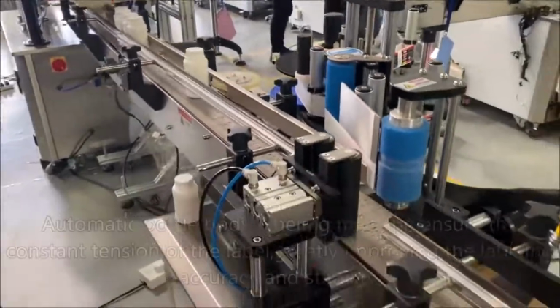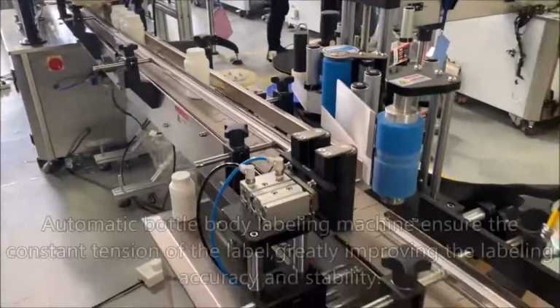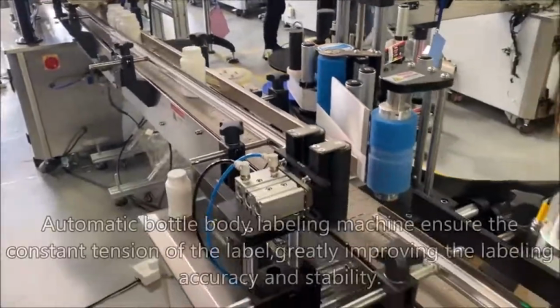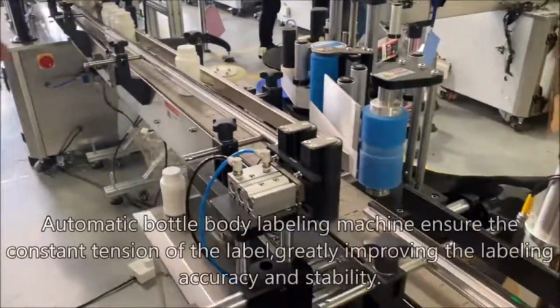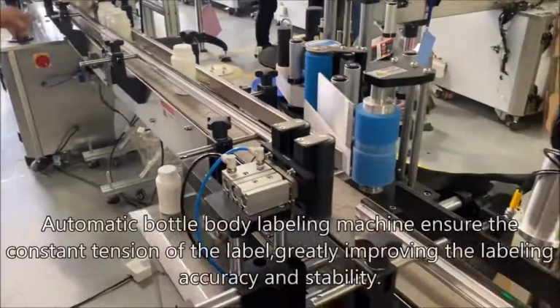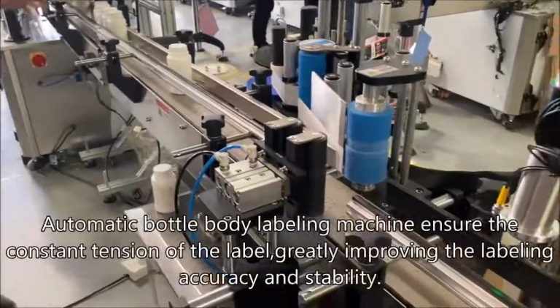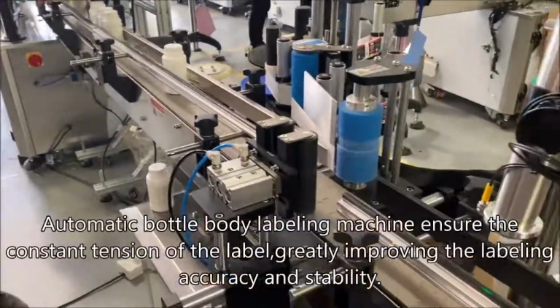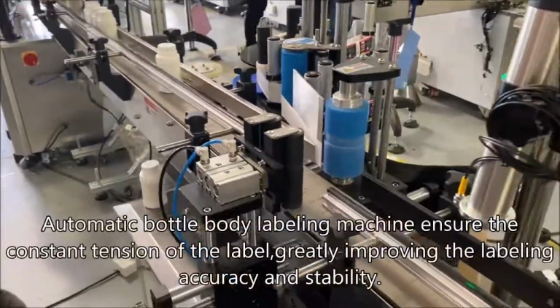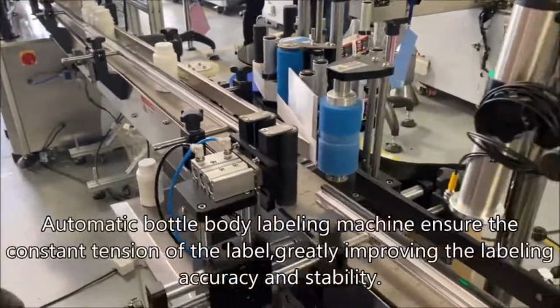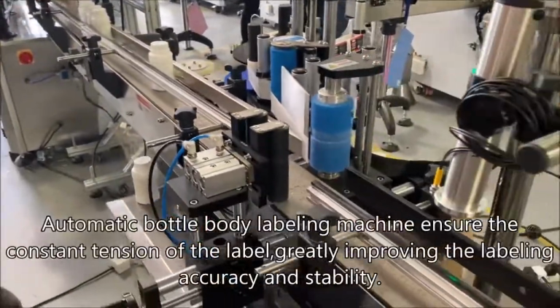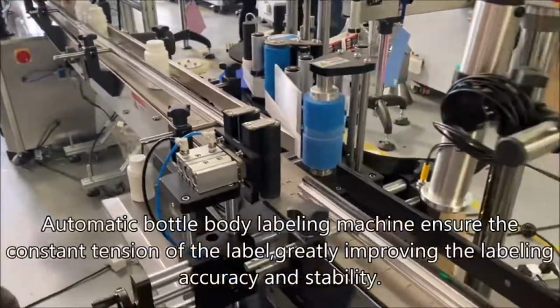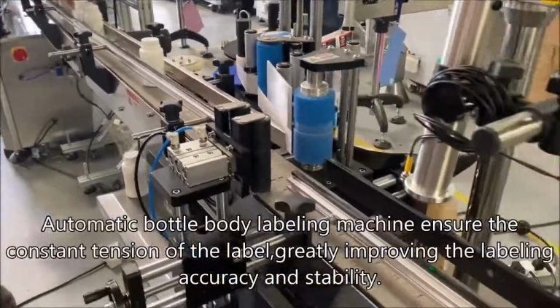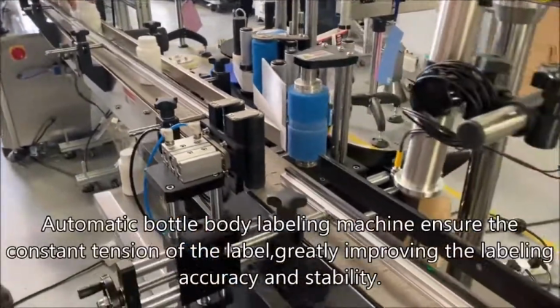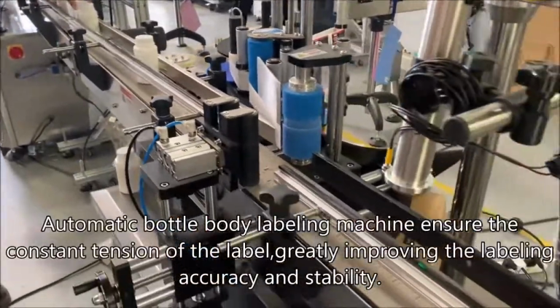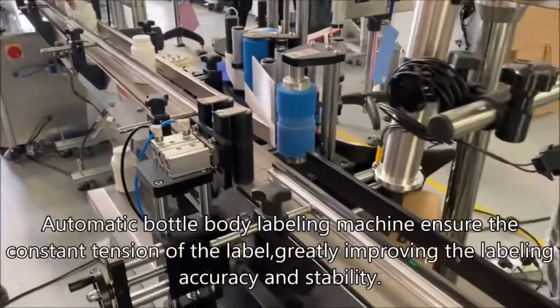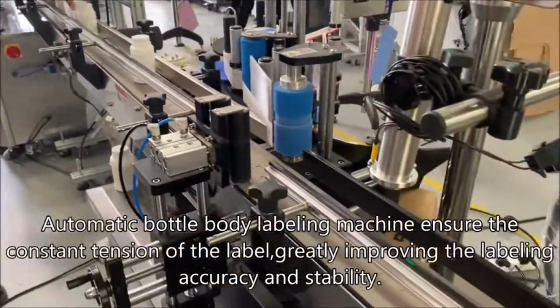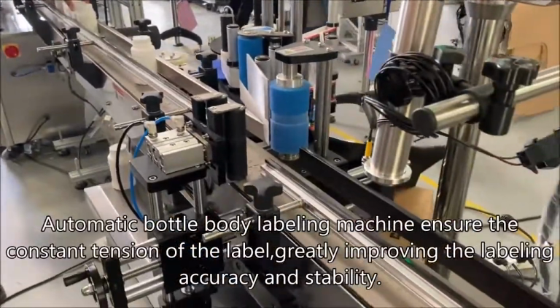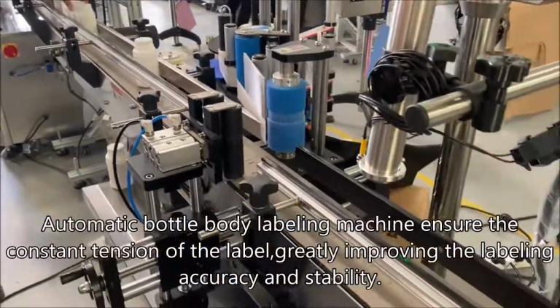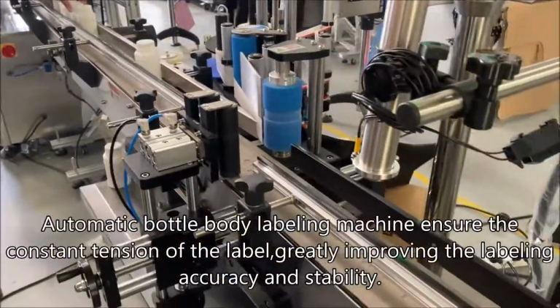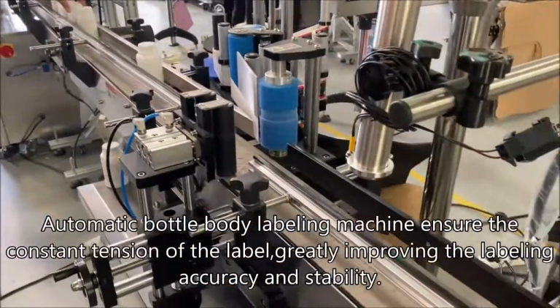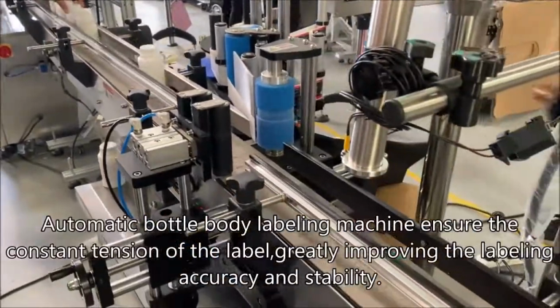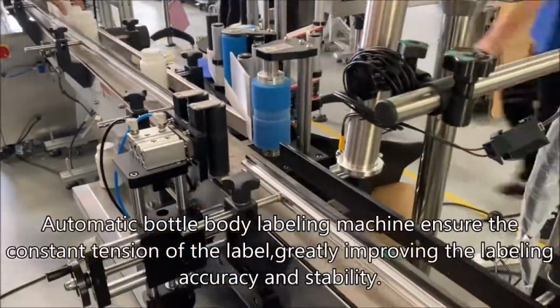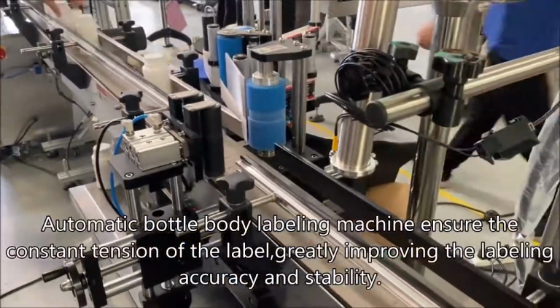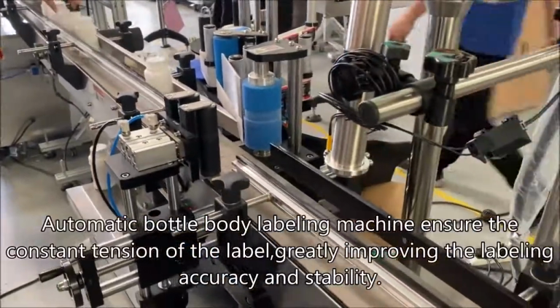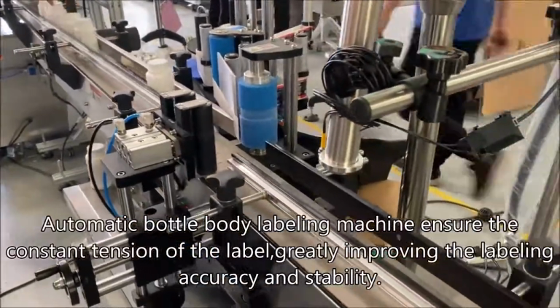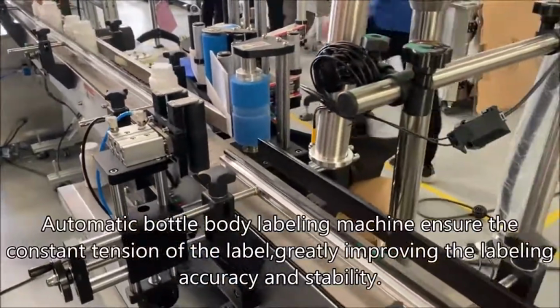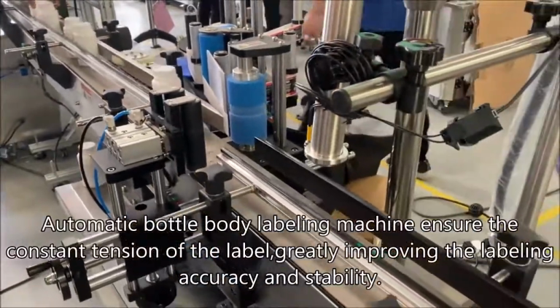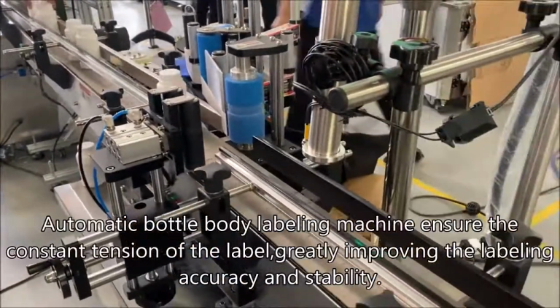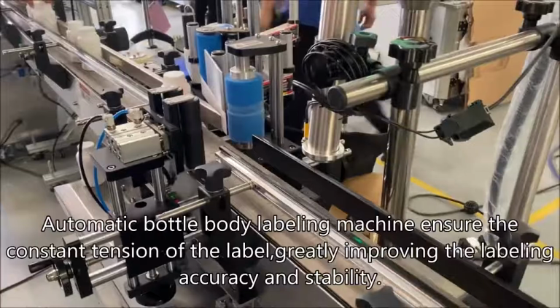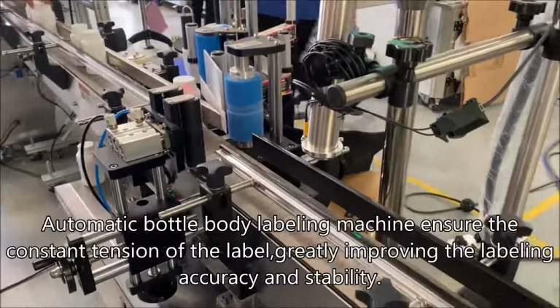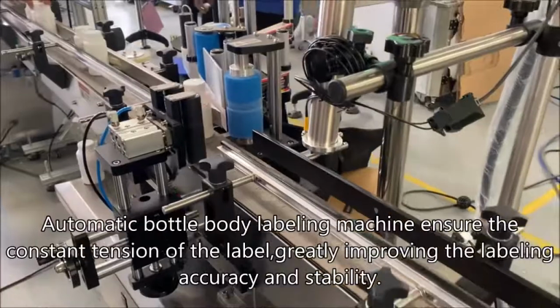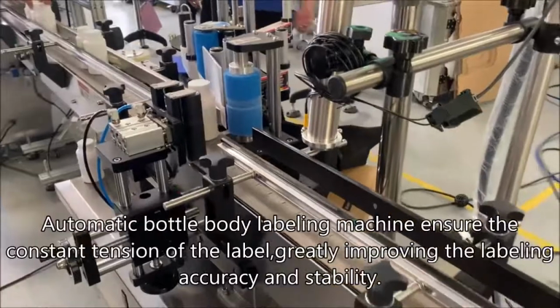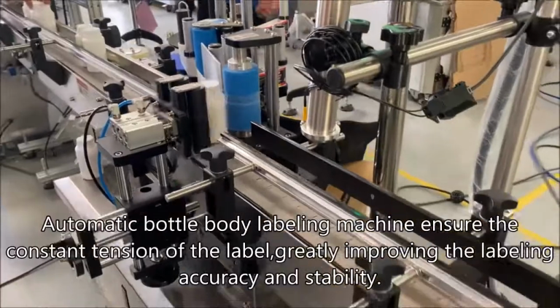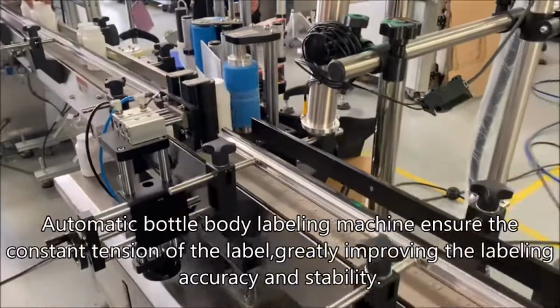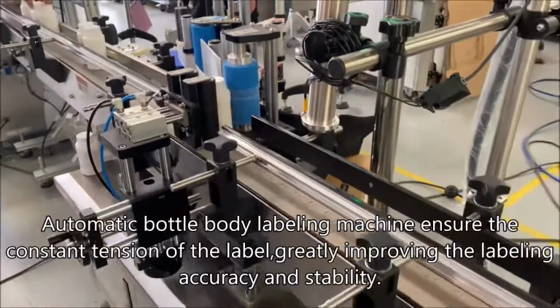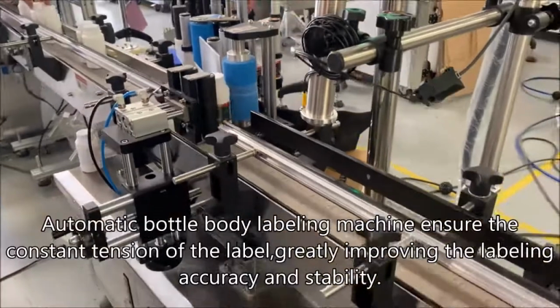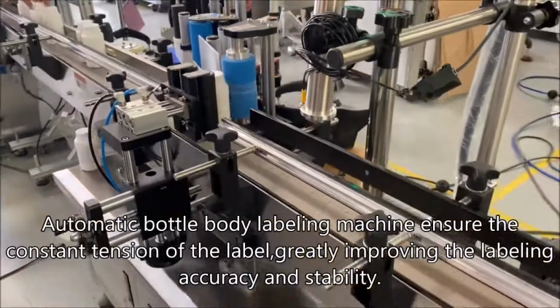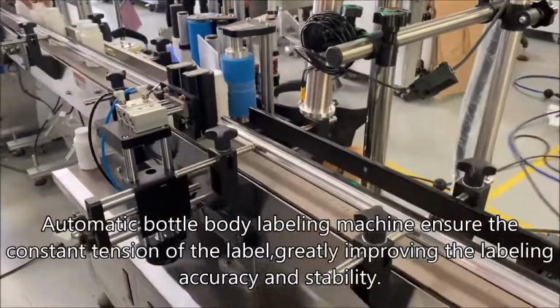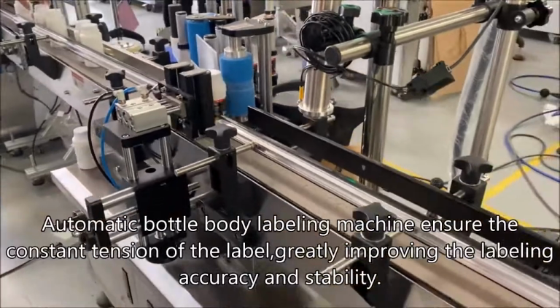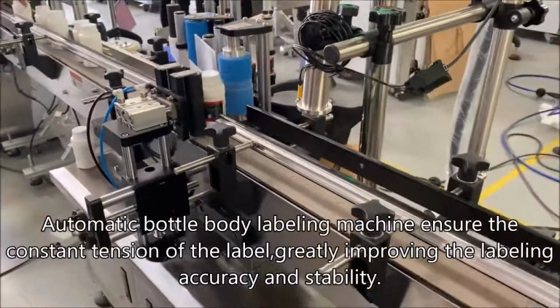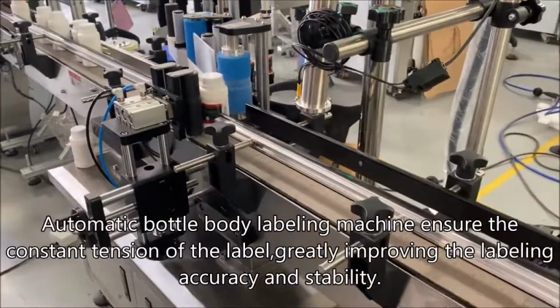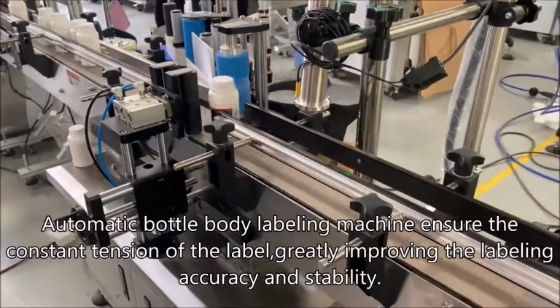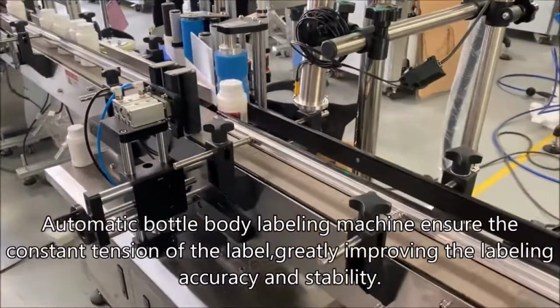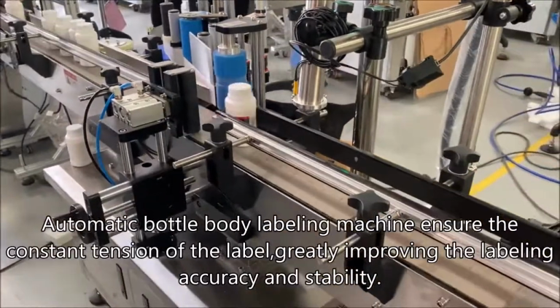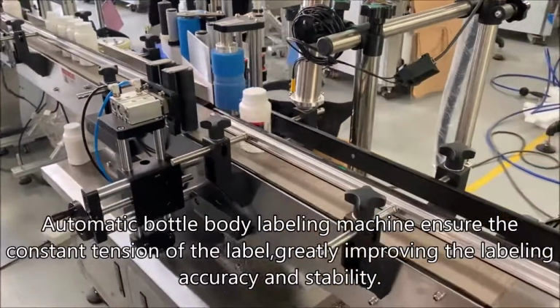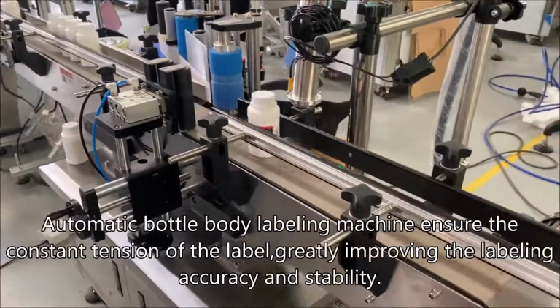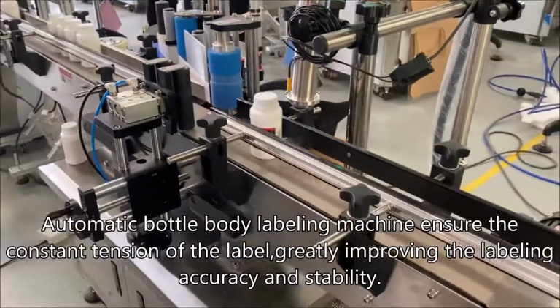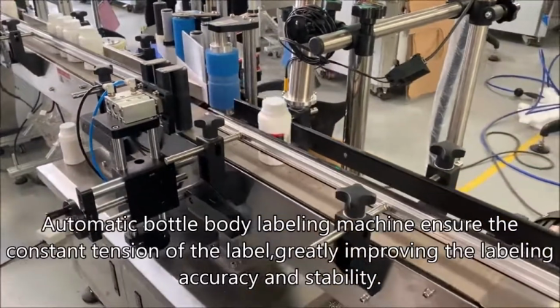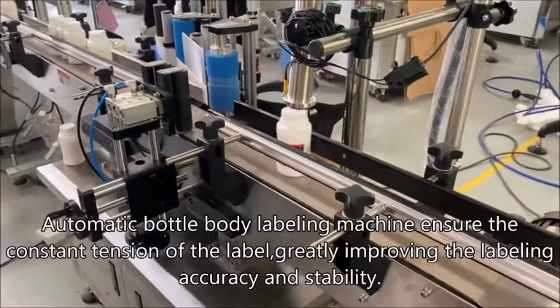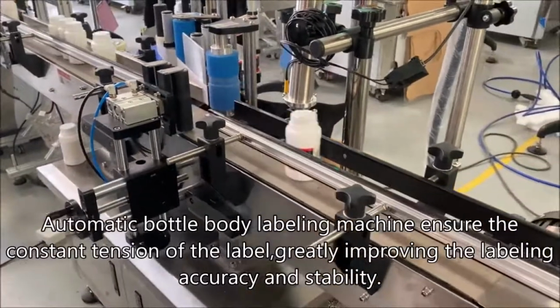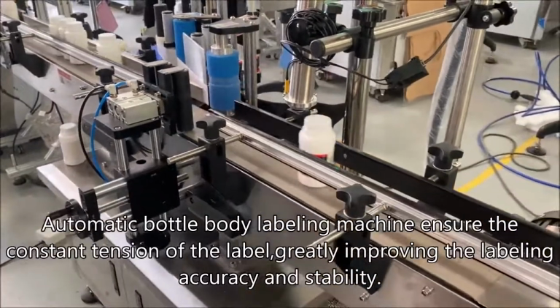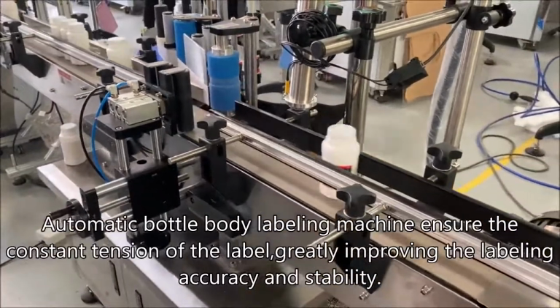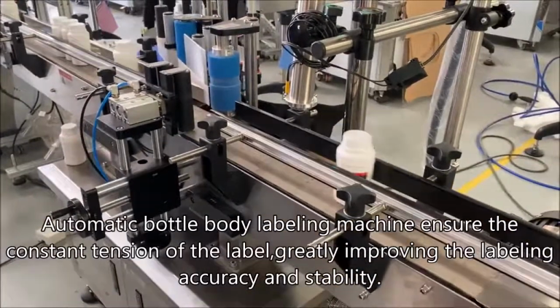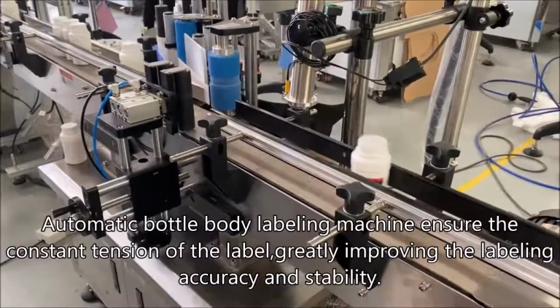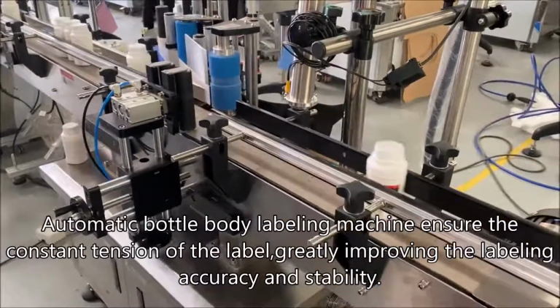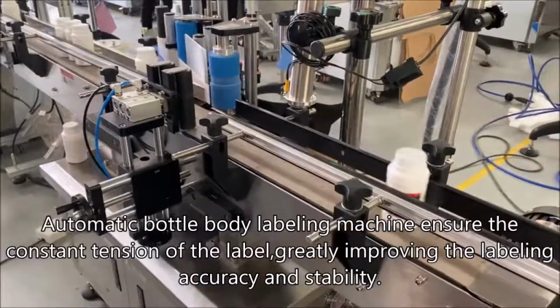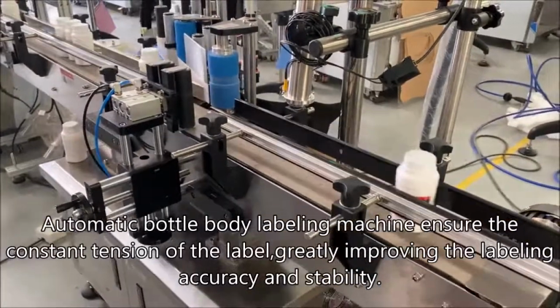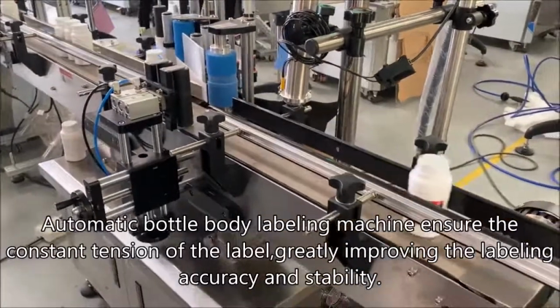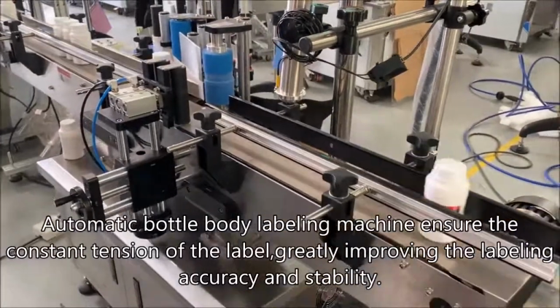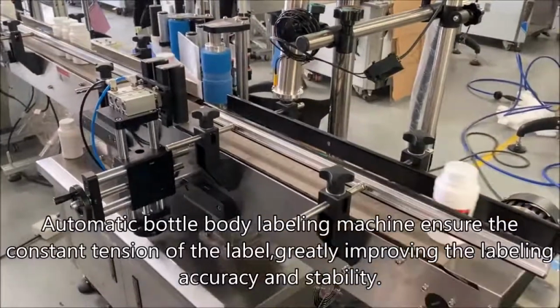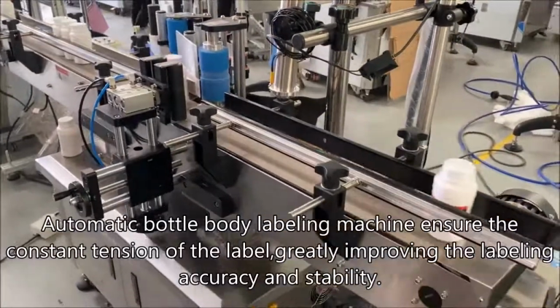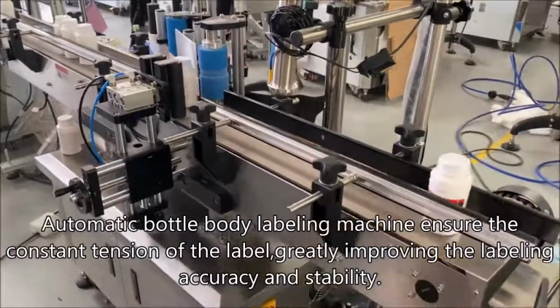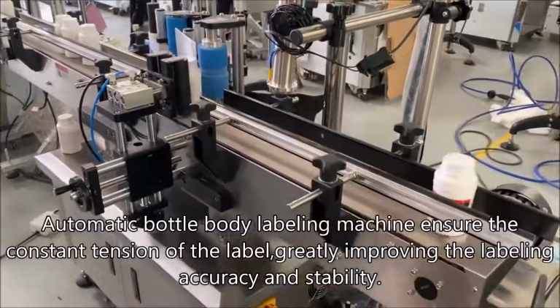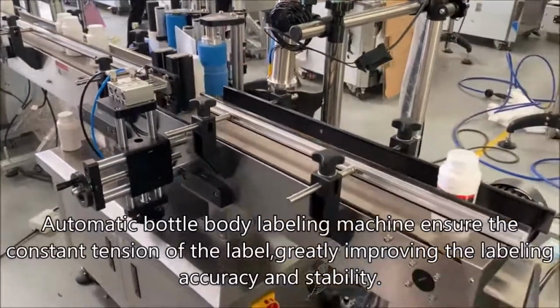Automatic bottle body labelling machine ensures the constant tension of the label, greatly improving the labelling accuracy and stability.